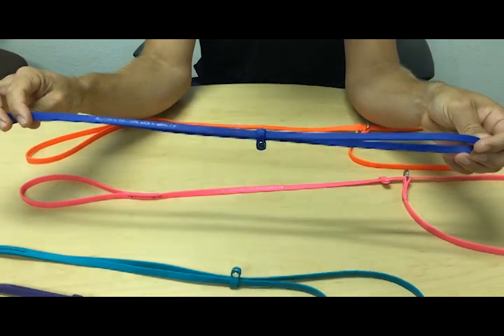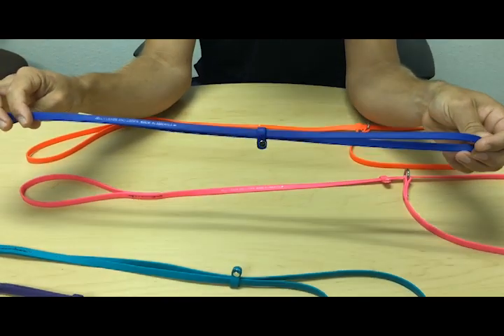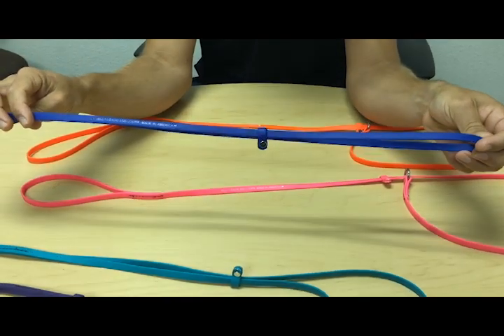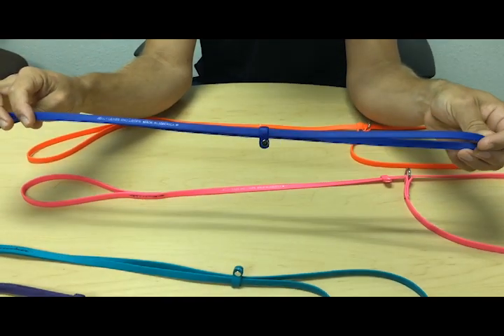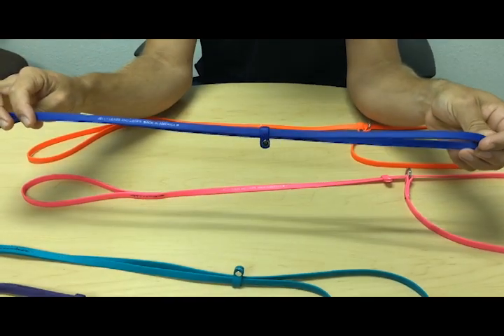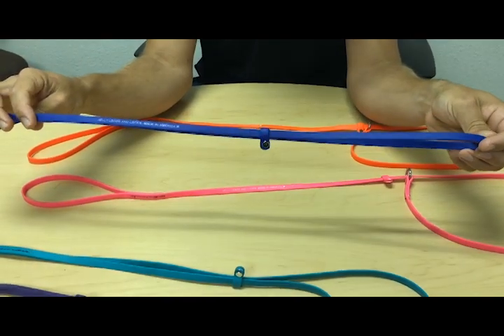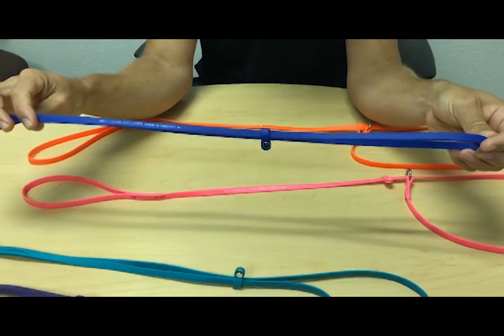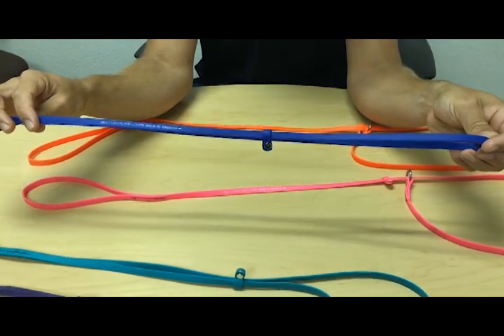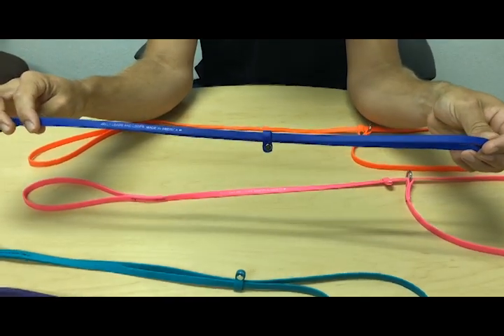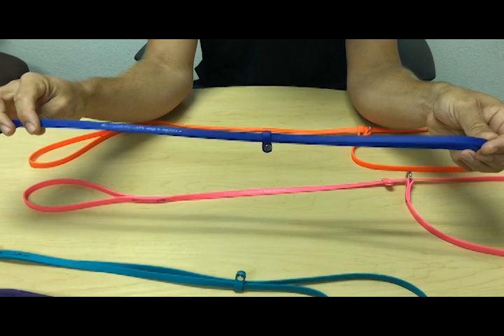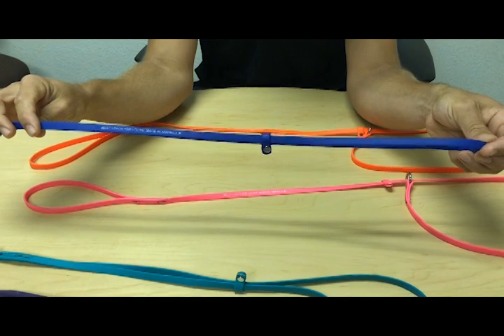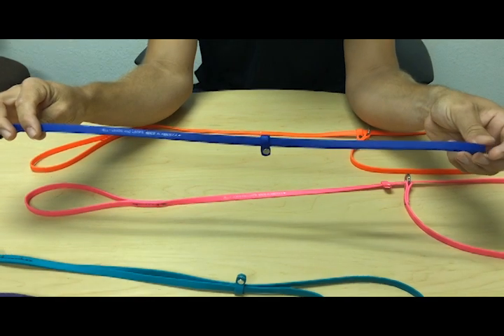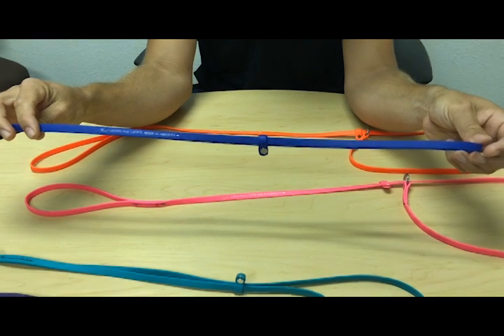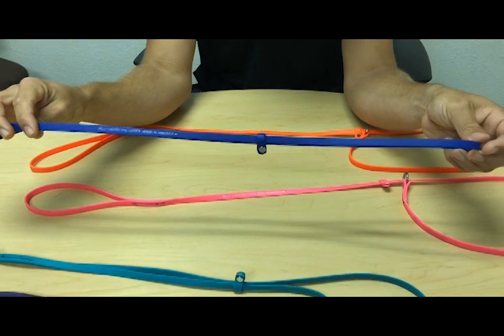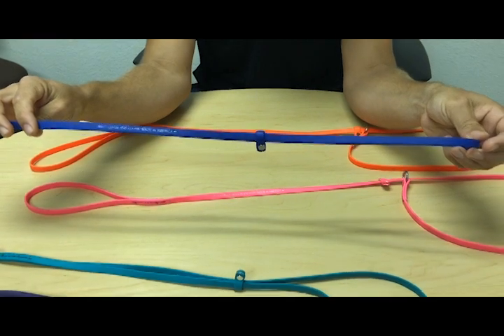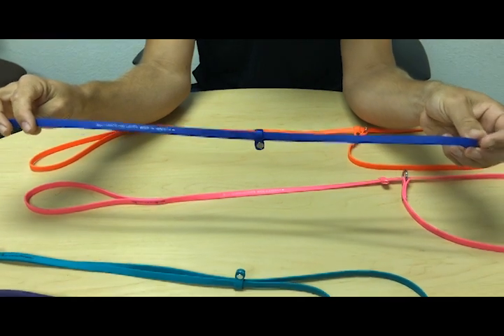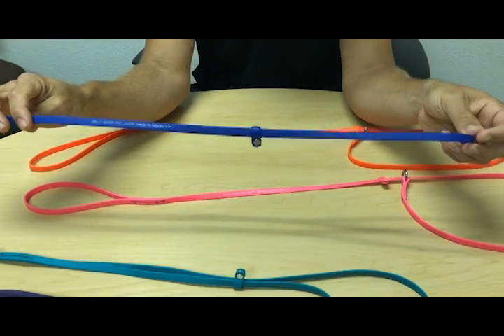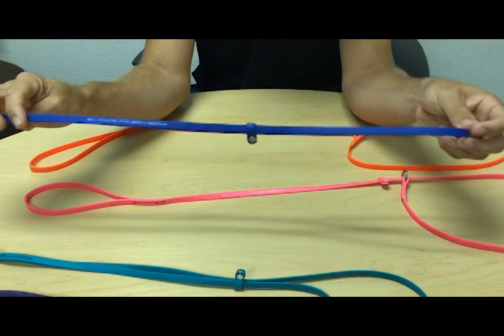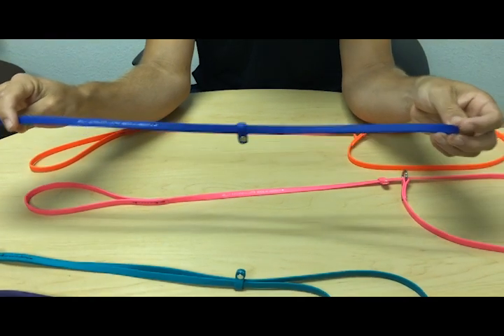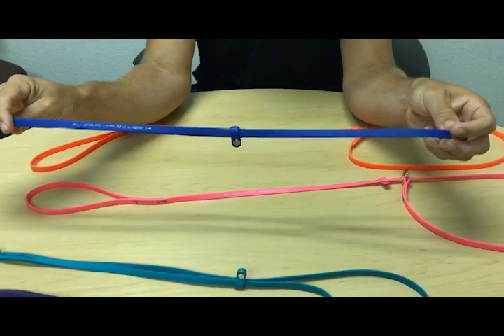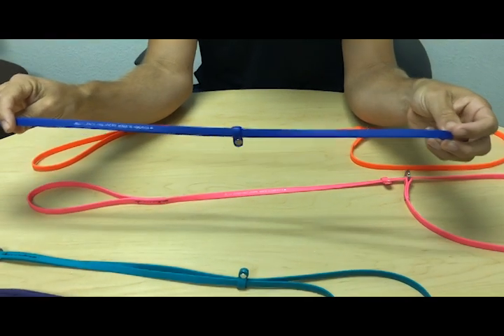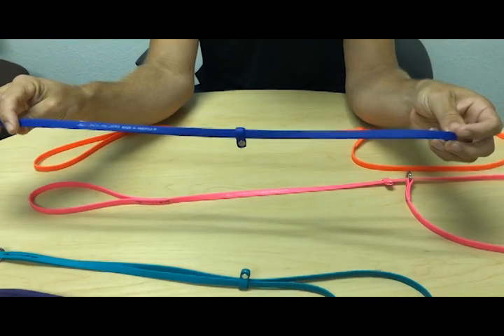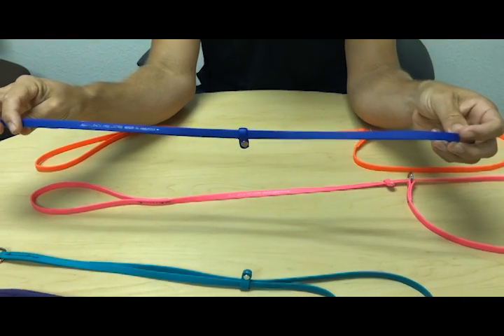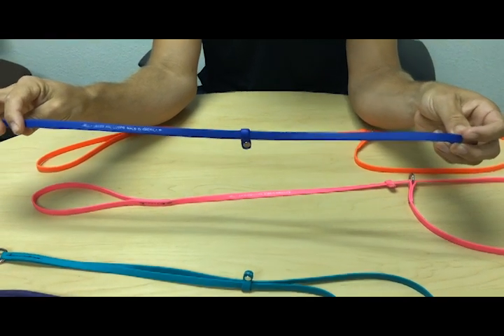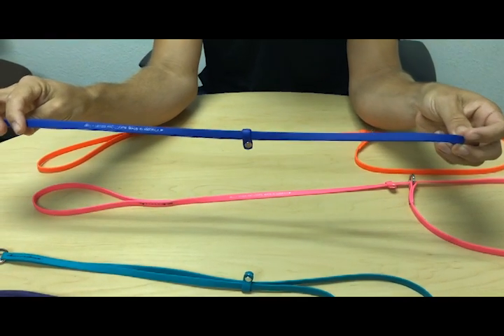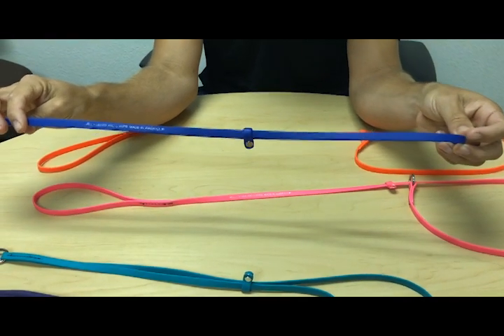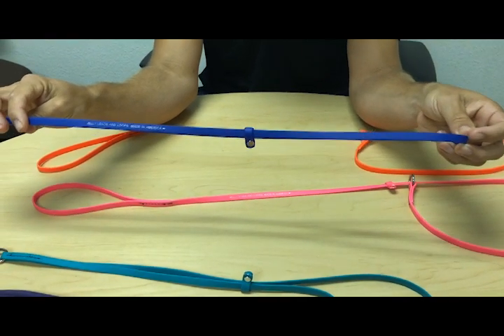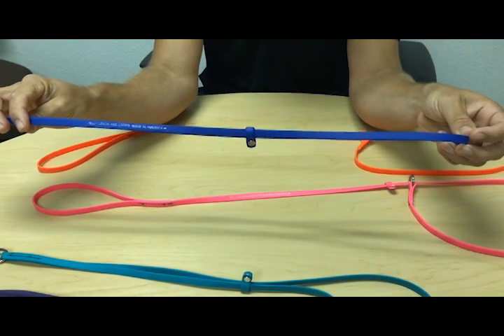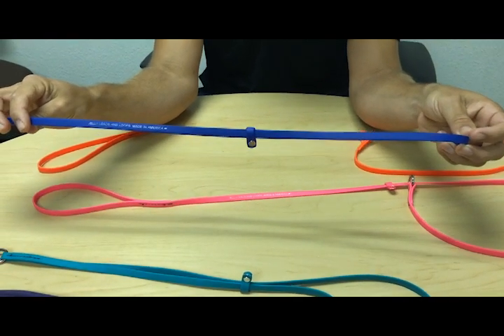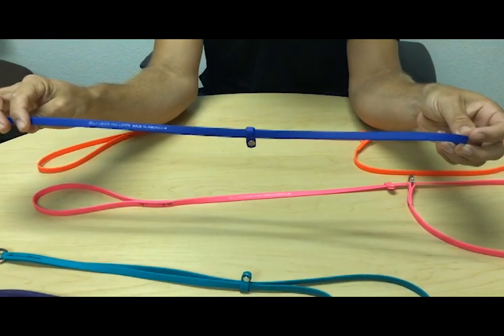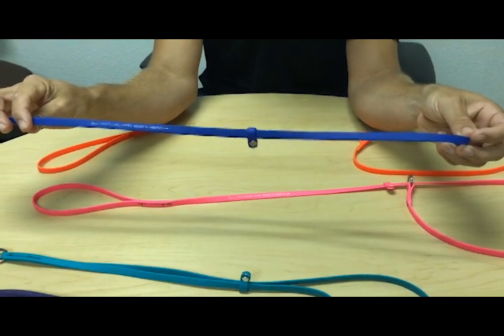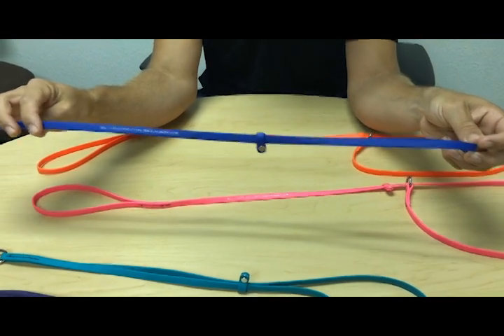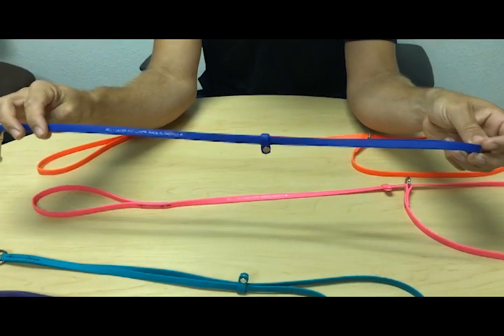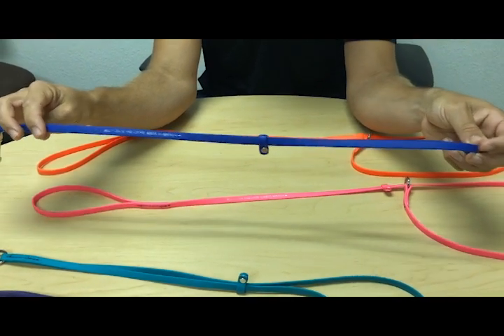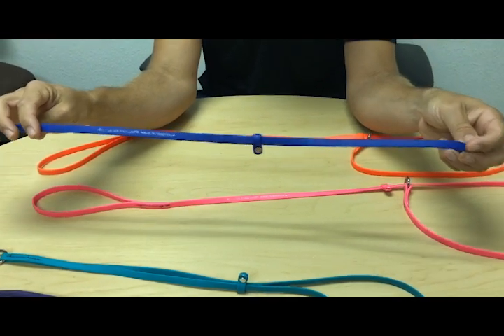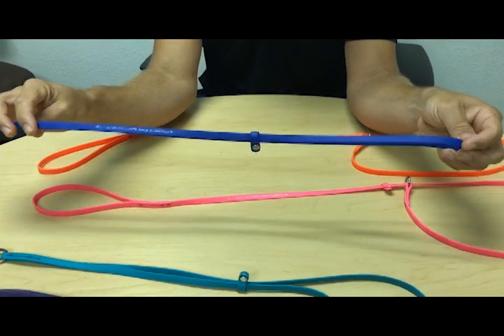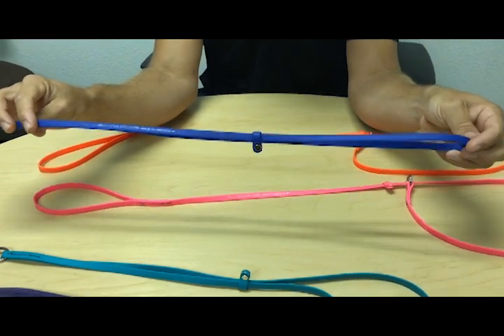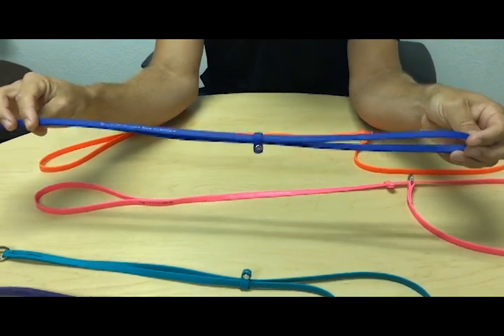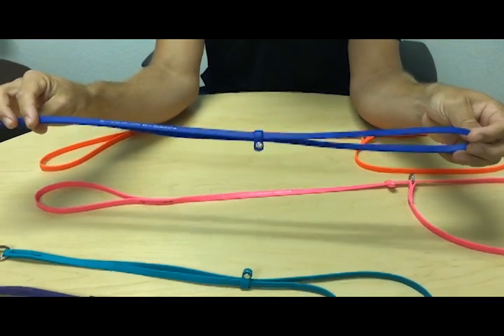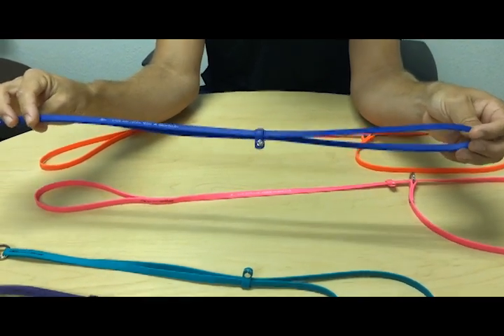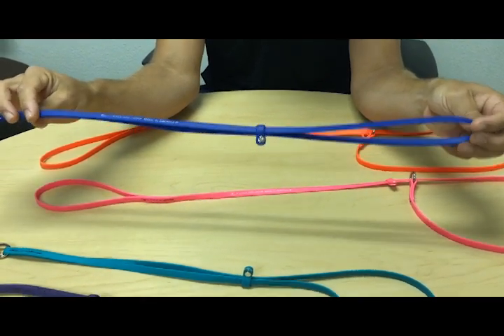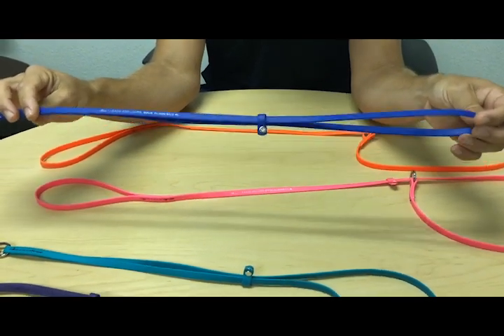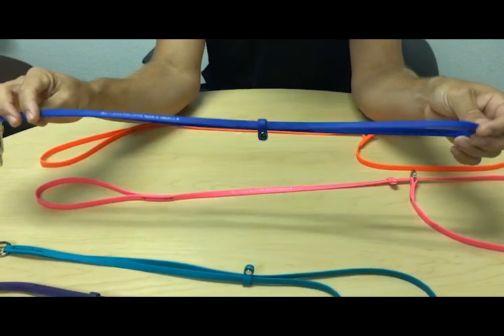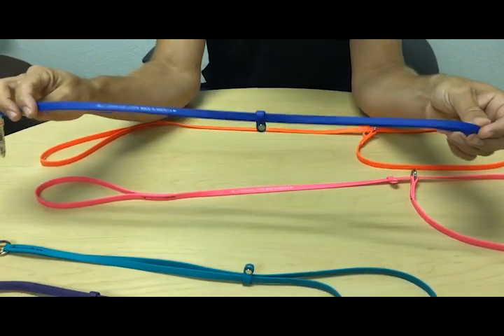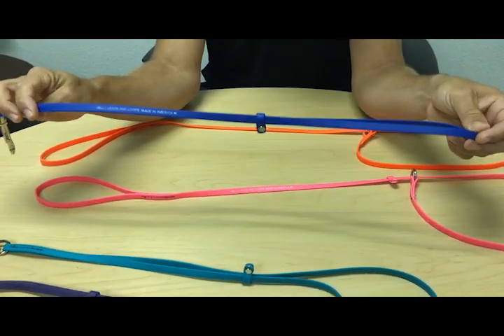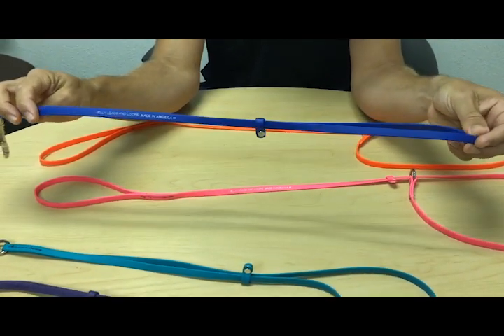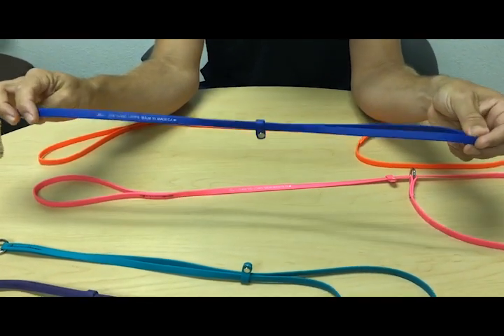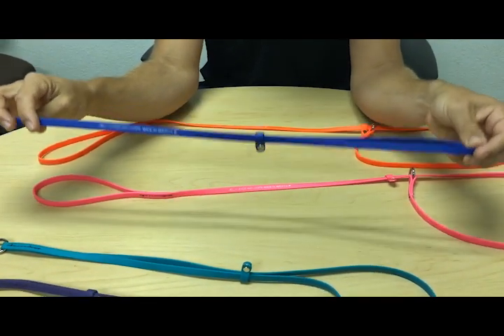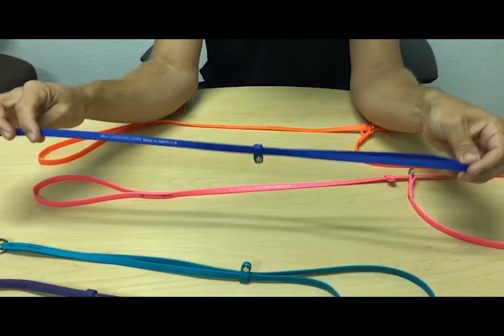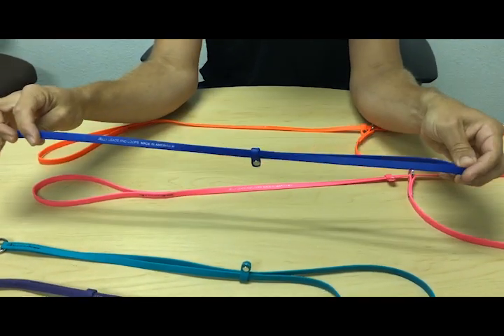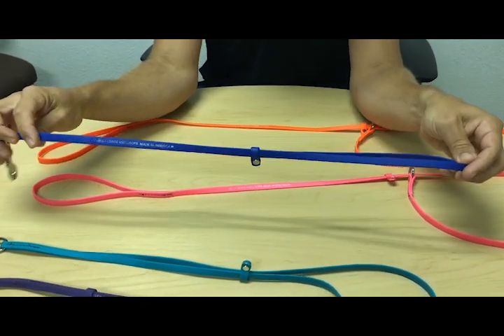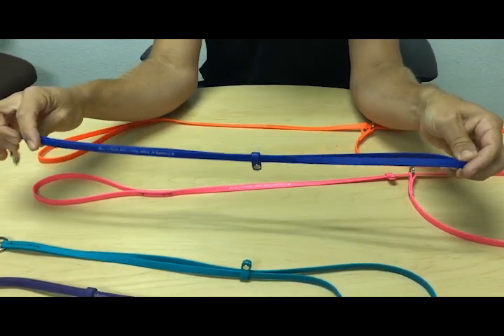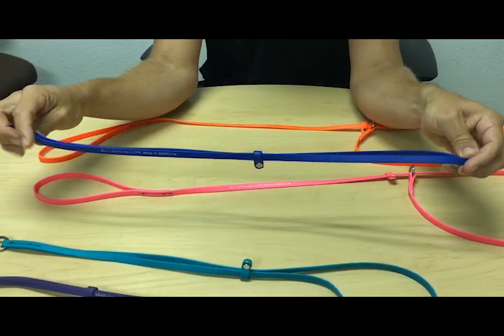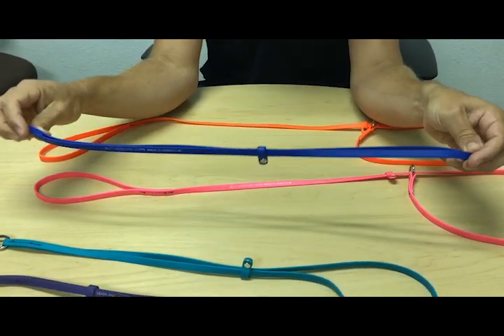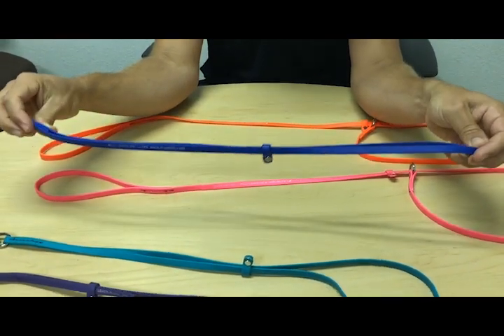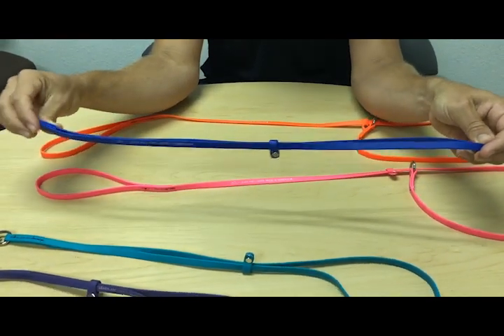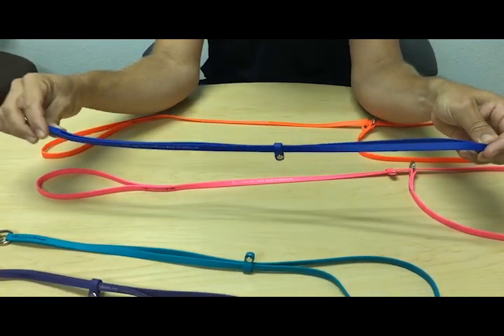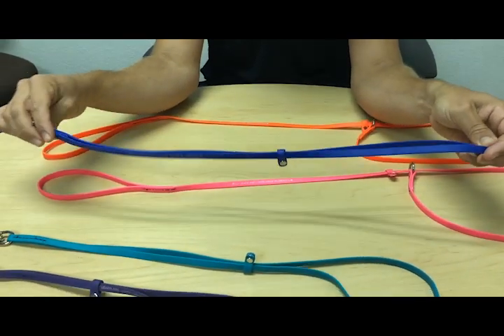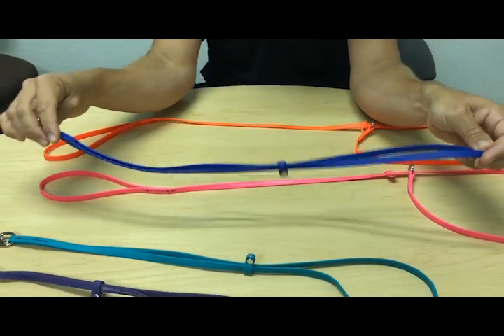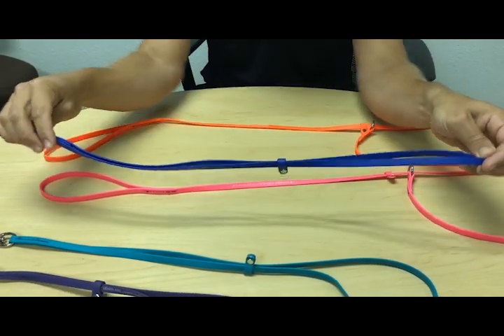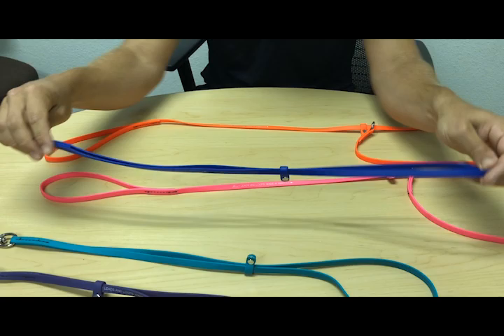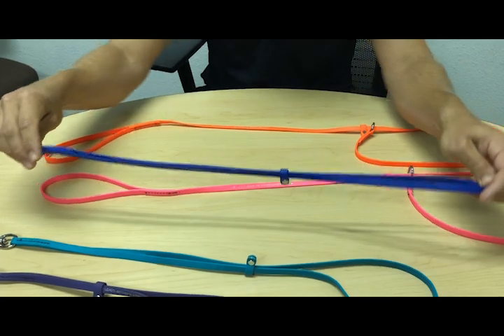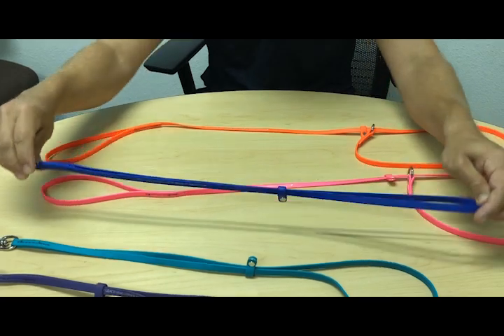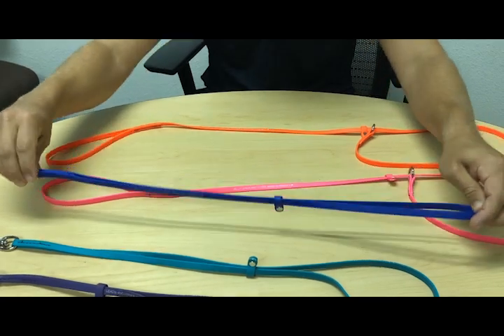You don't have to swap a tub loop for a table loop. You can just use this one for both, which is great.